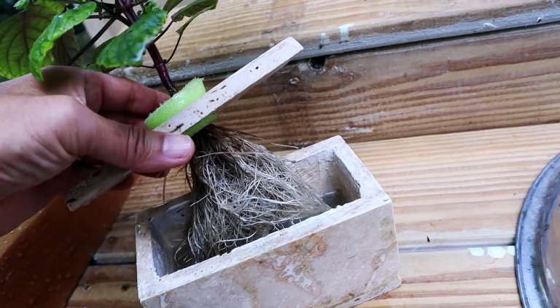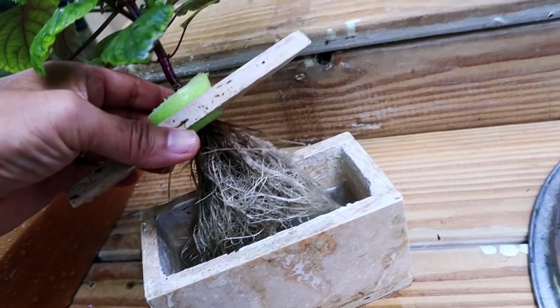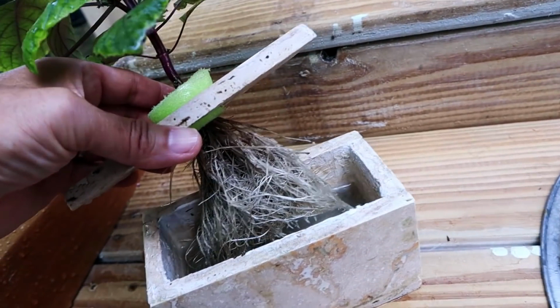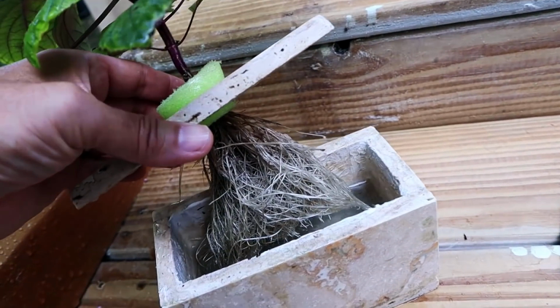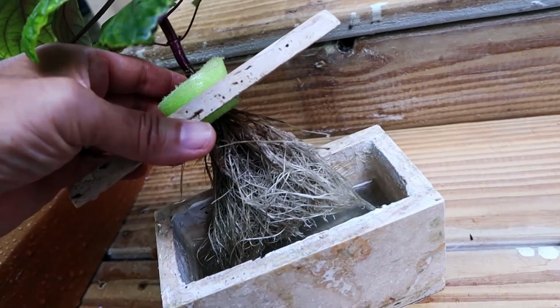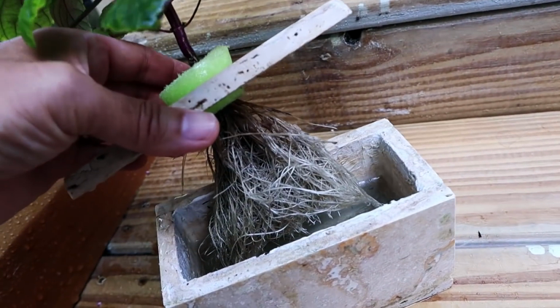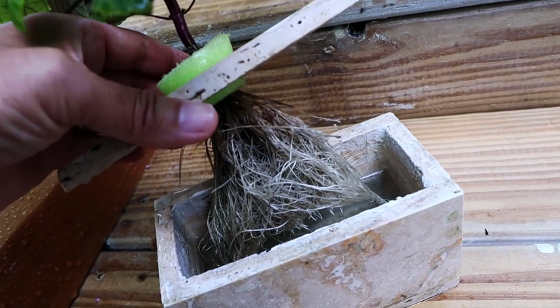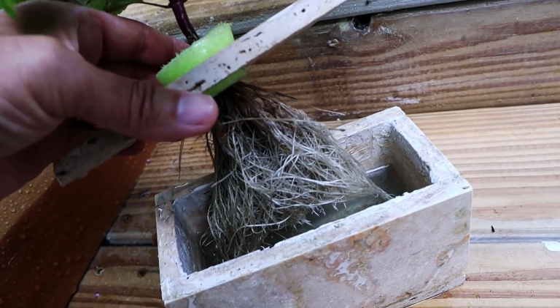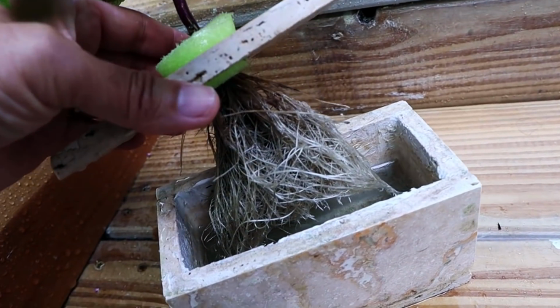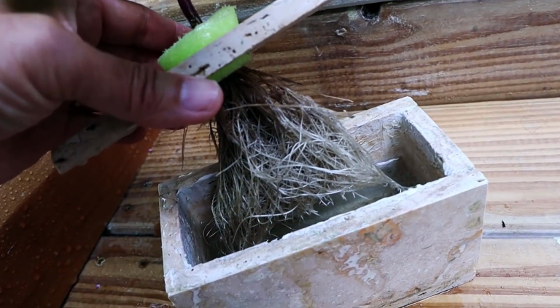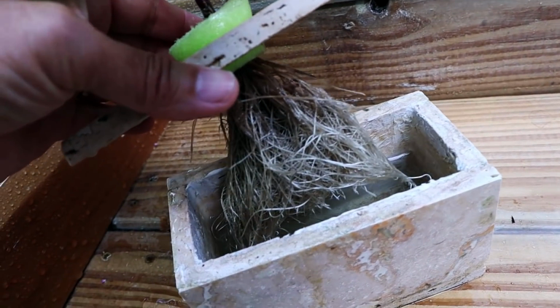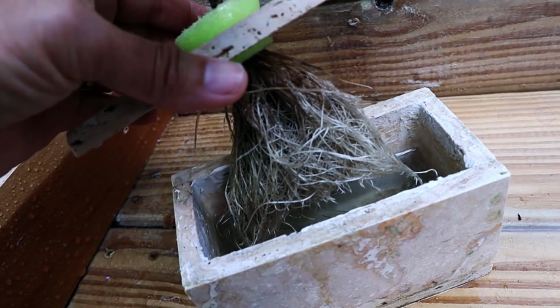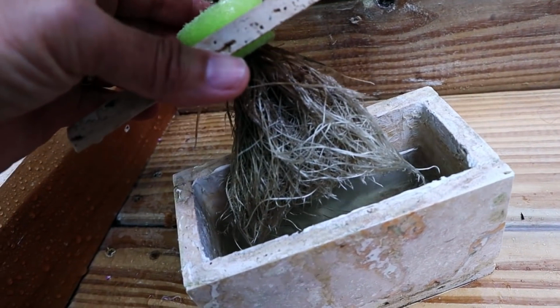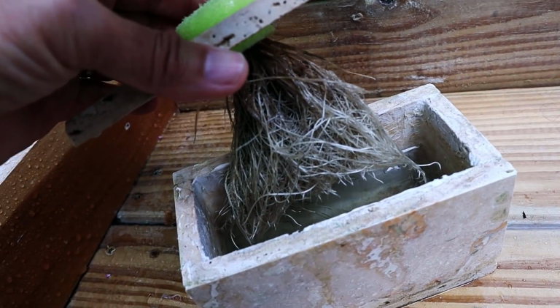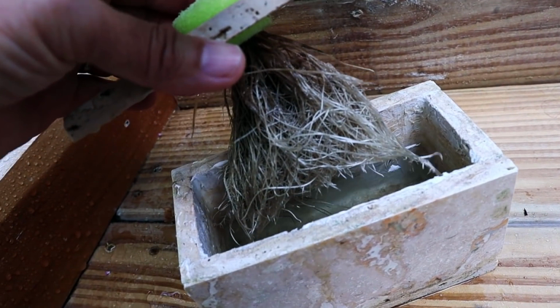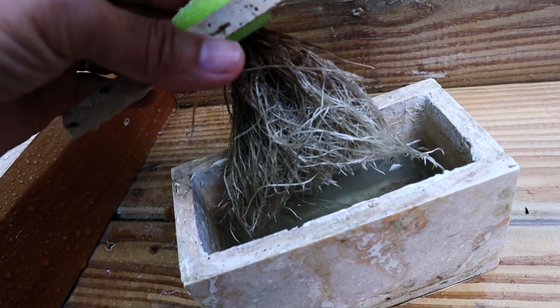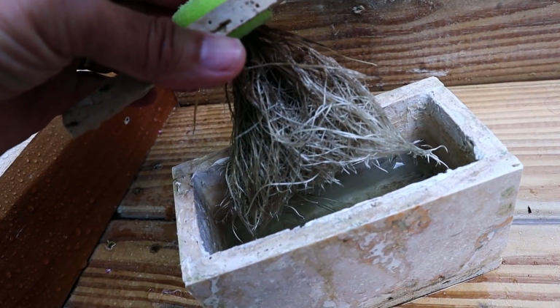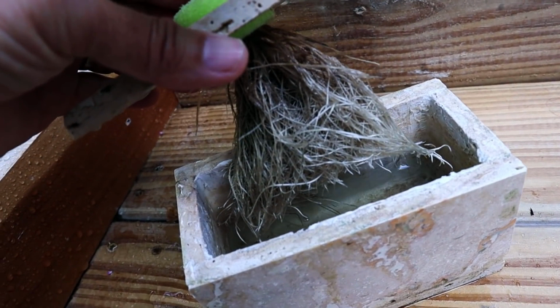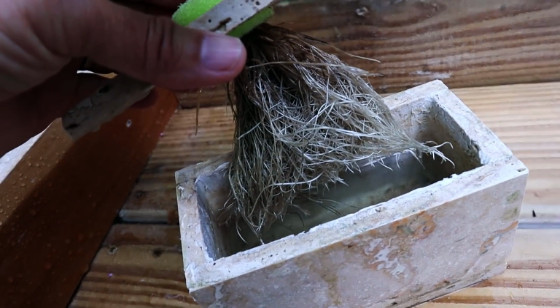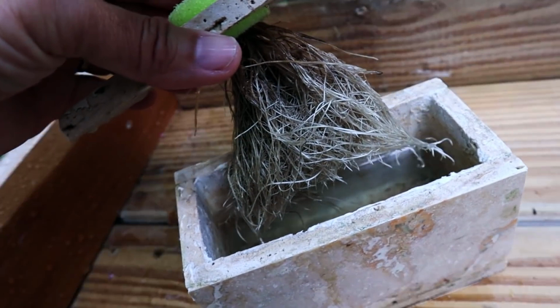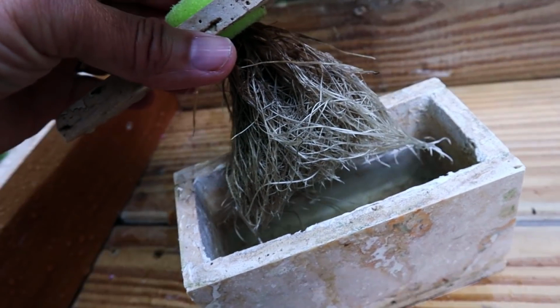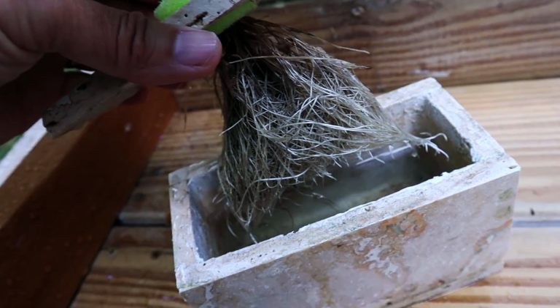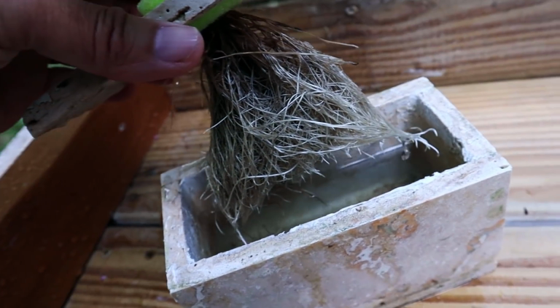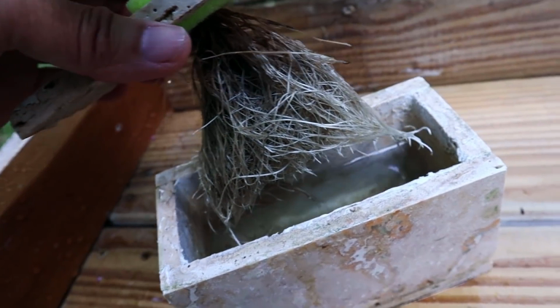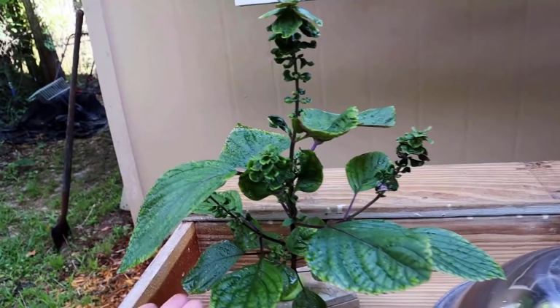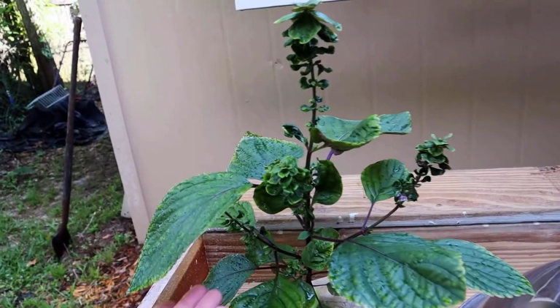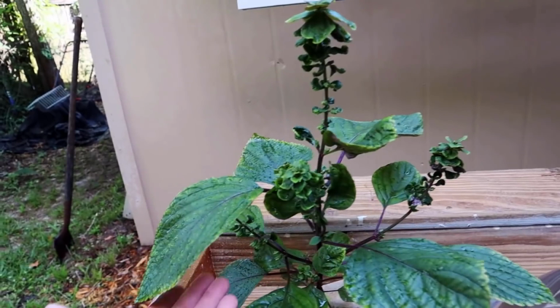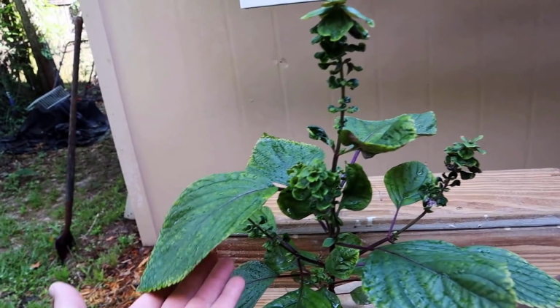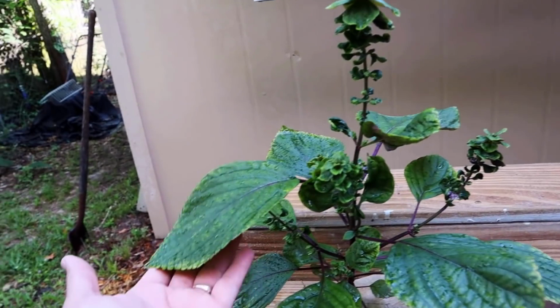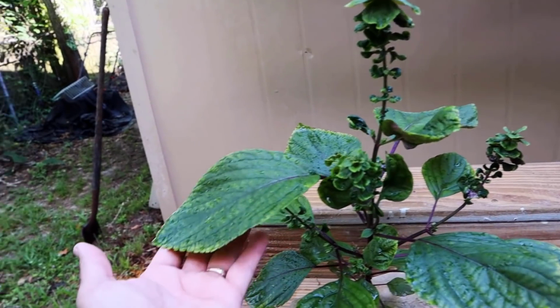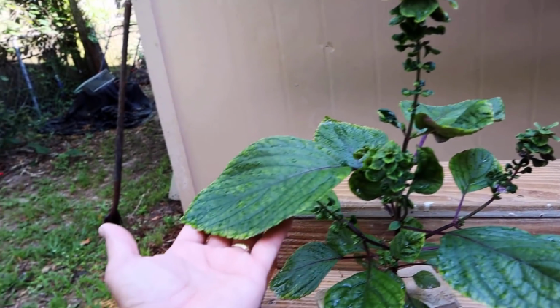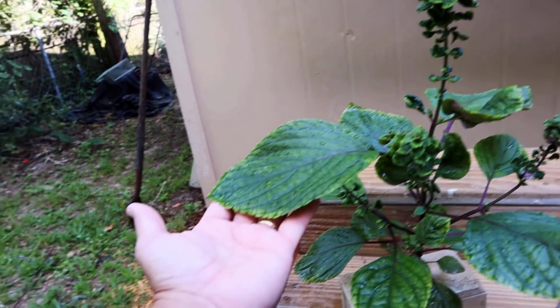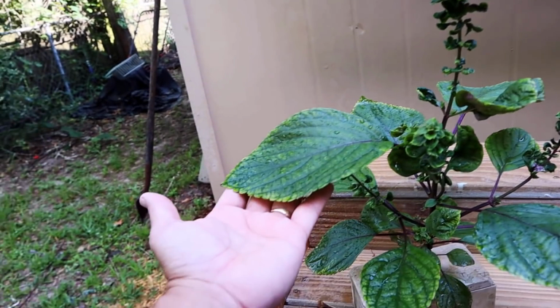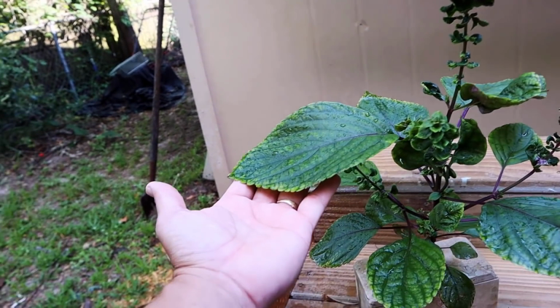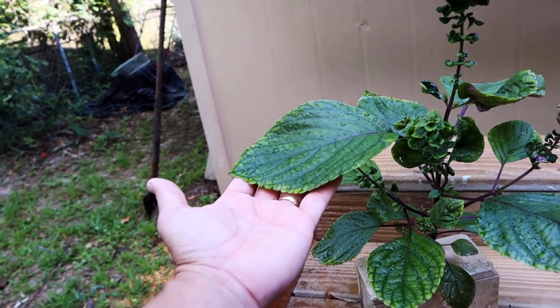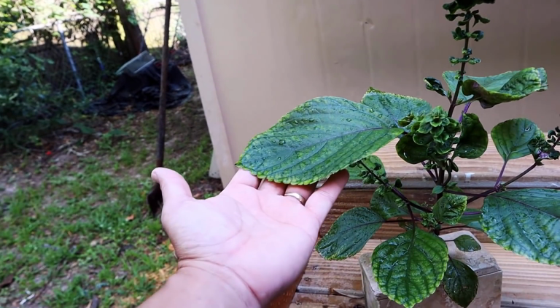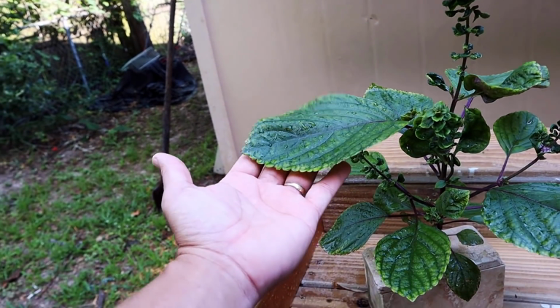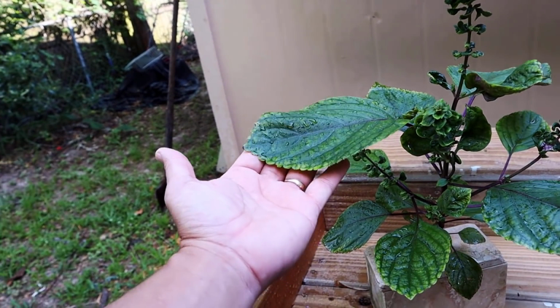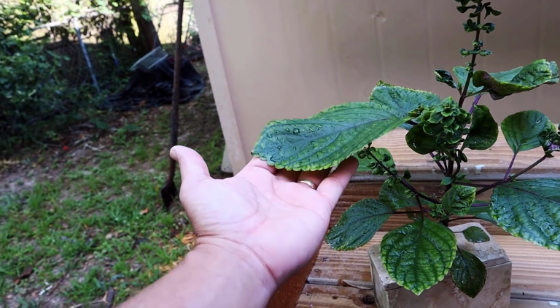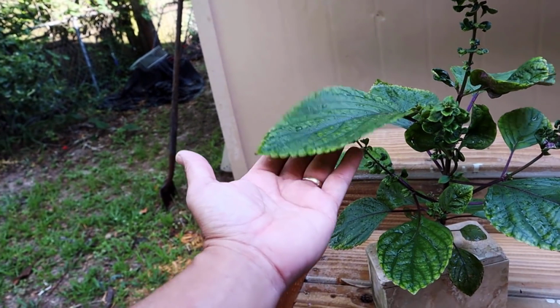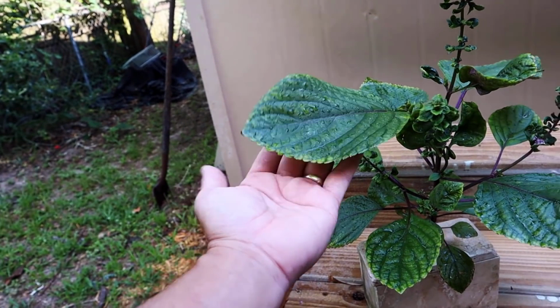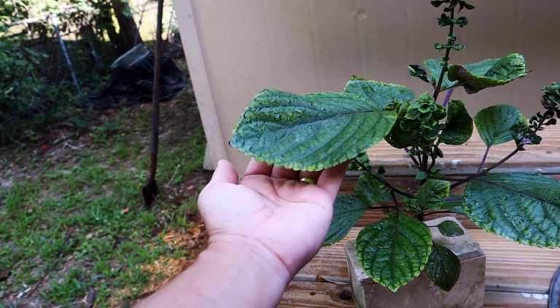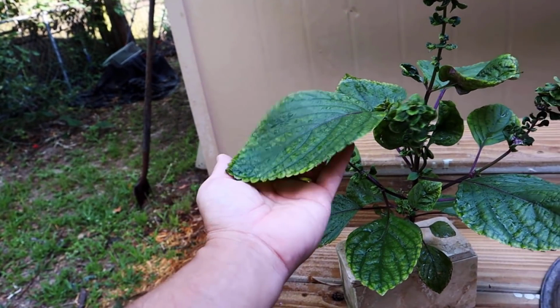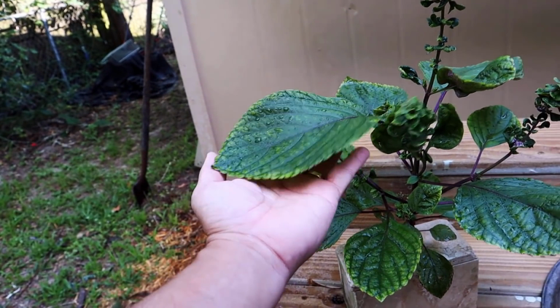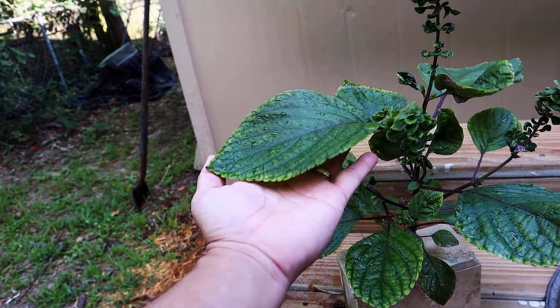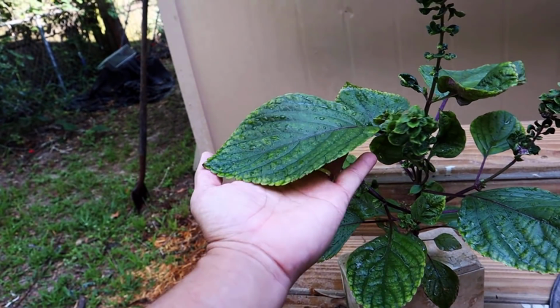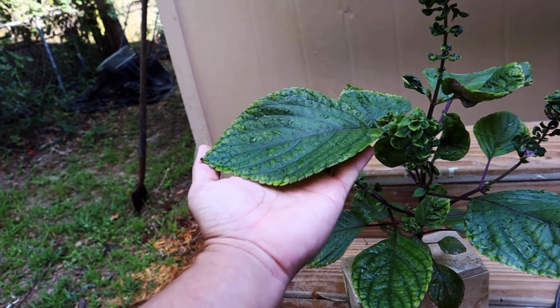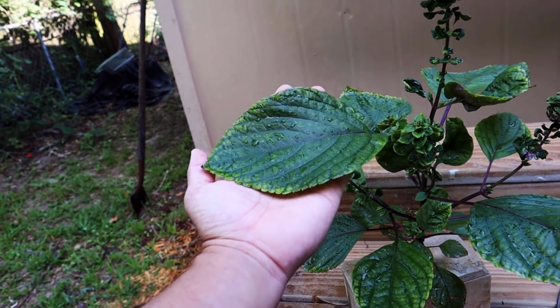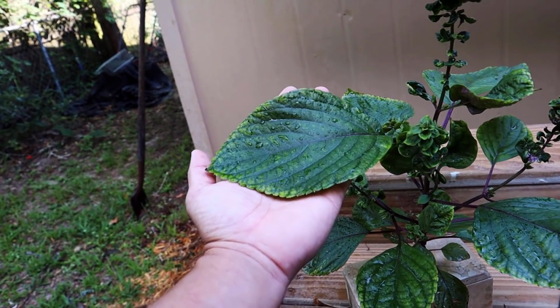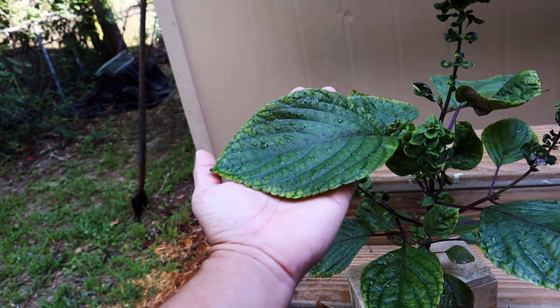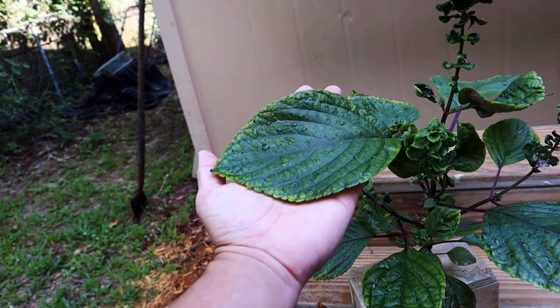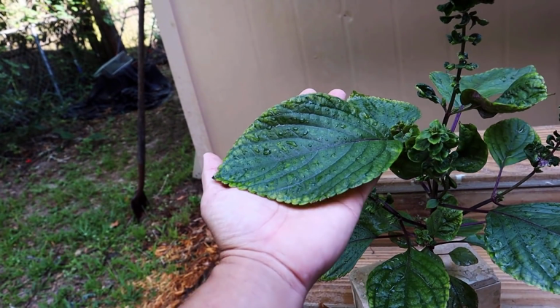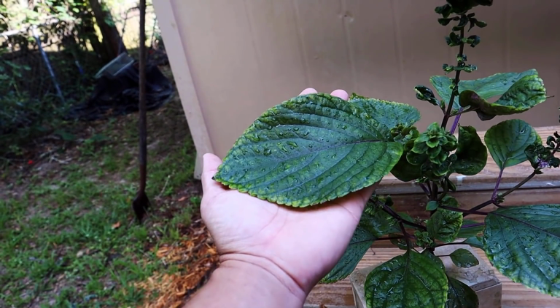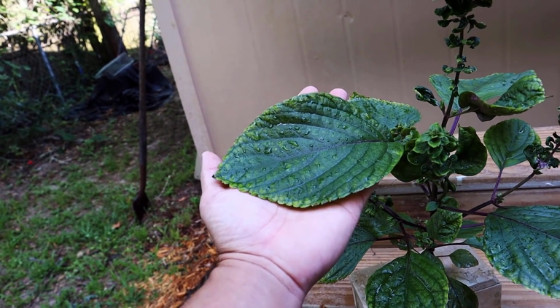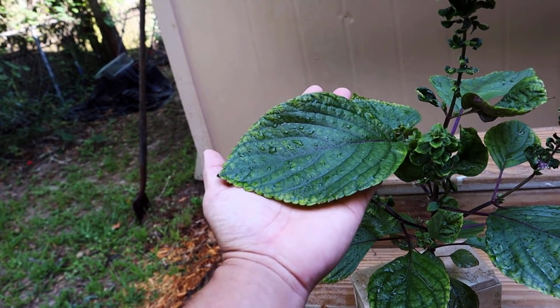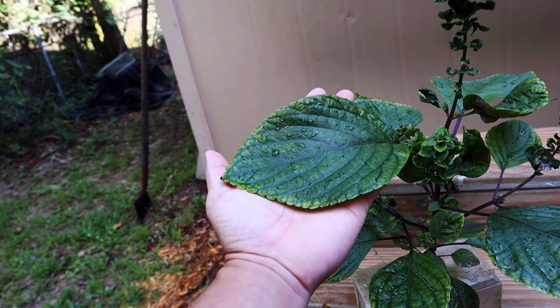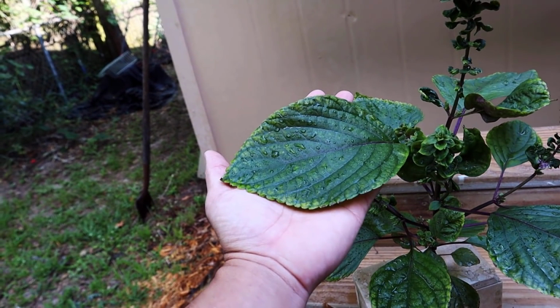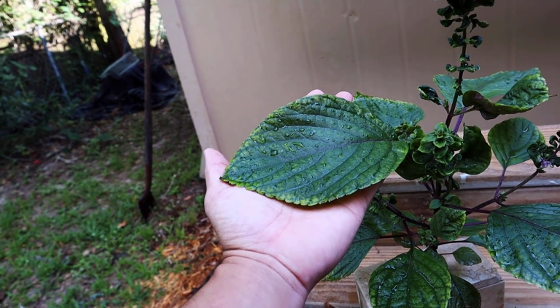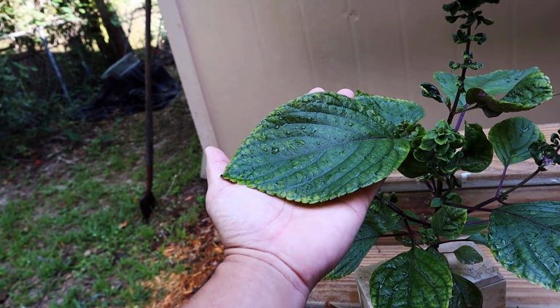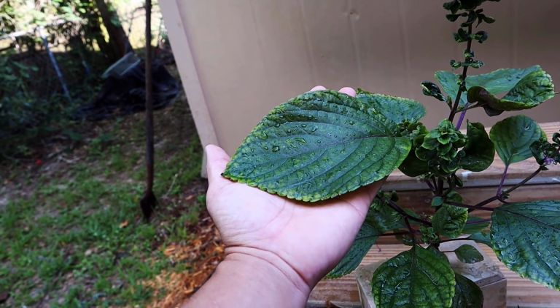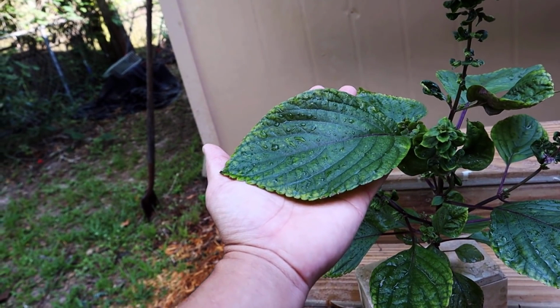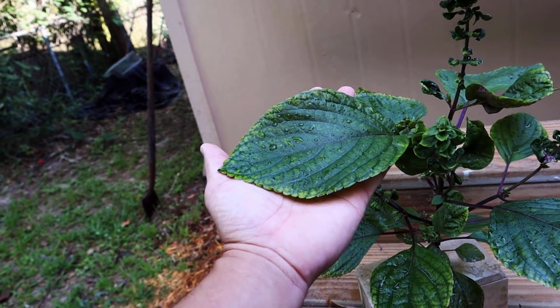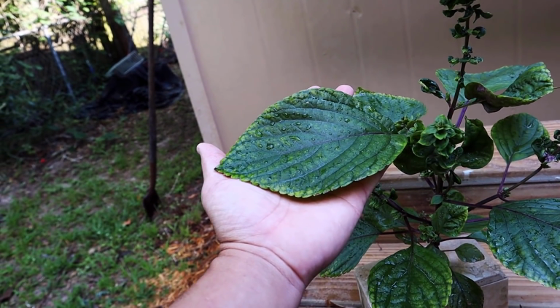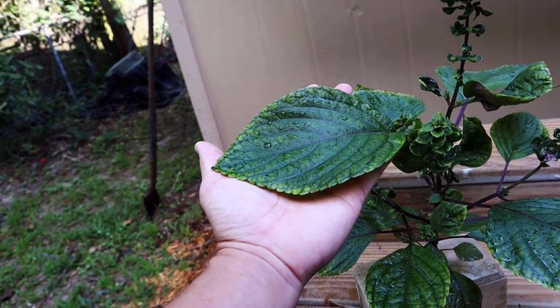Hey, I made a grow box out of travertine, and I grew this Japanese shiso plant in it.